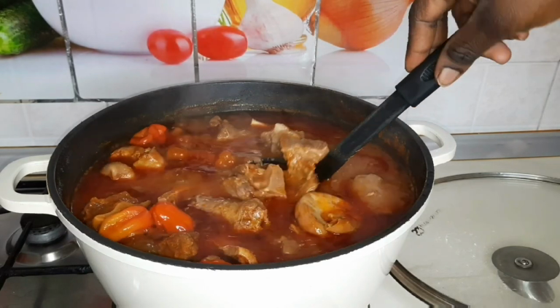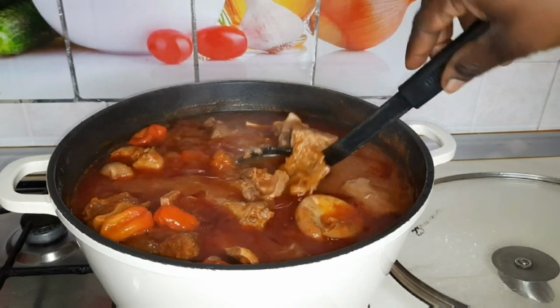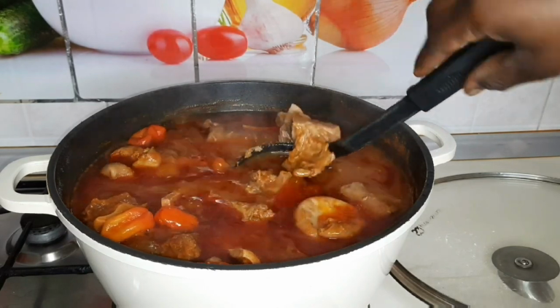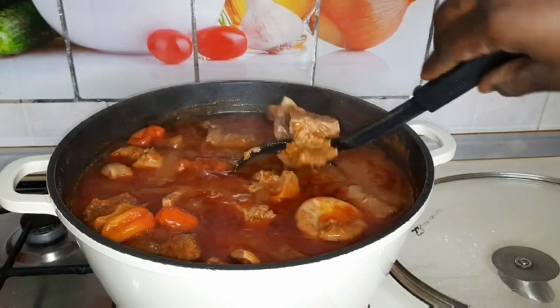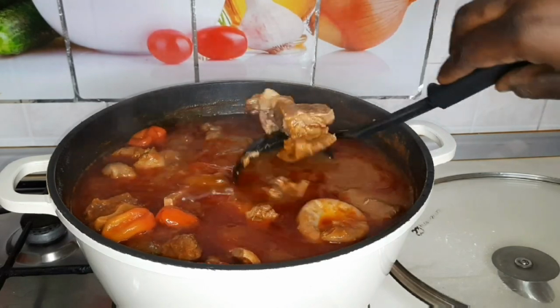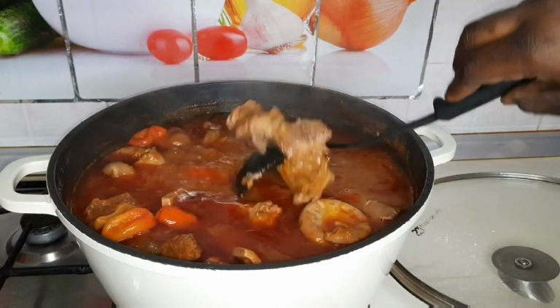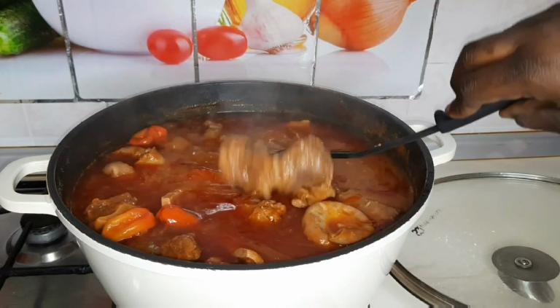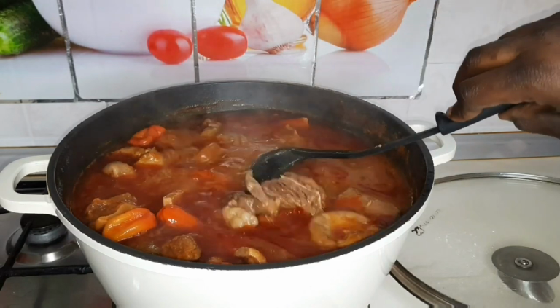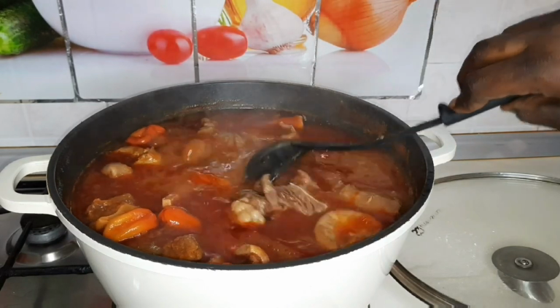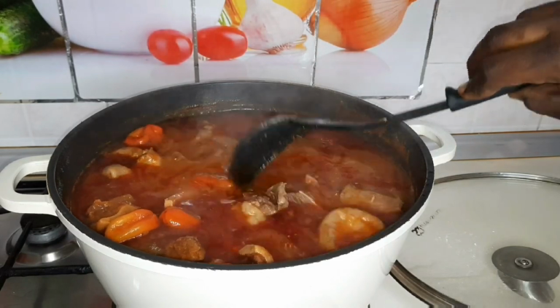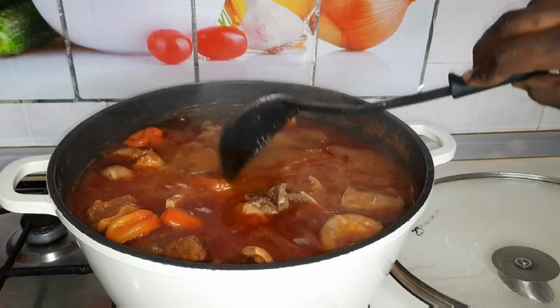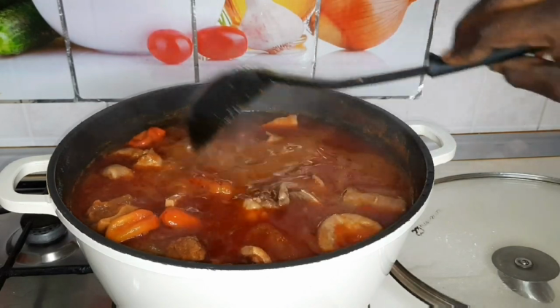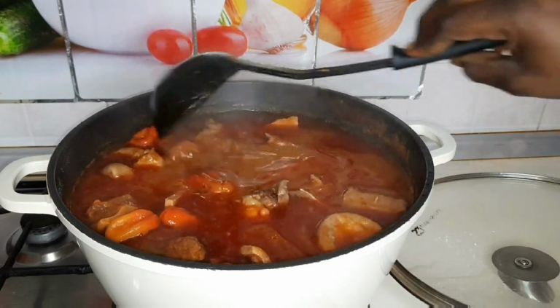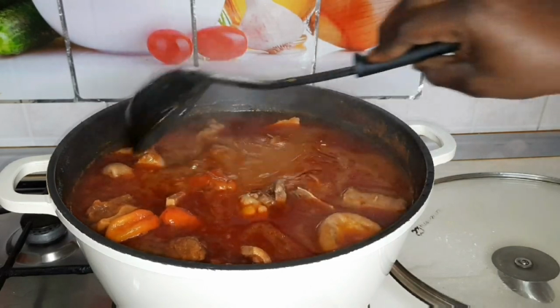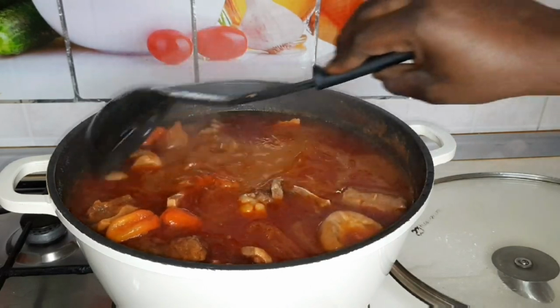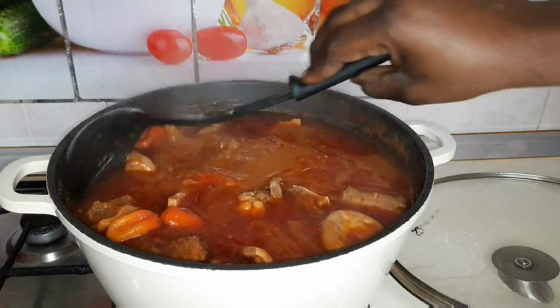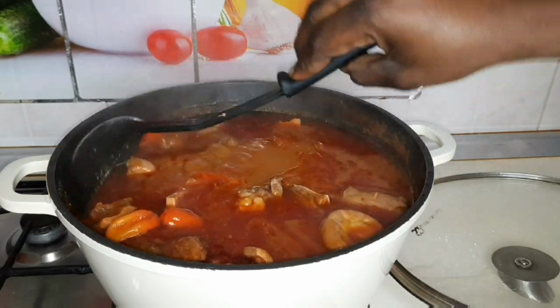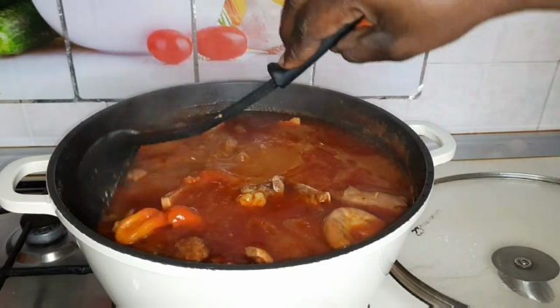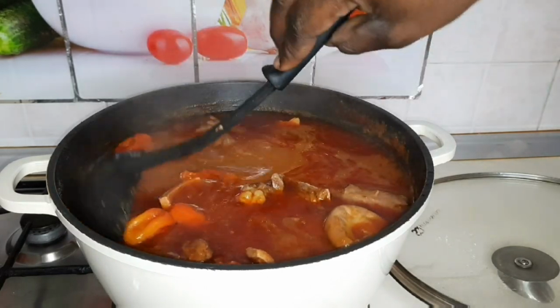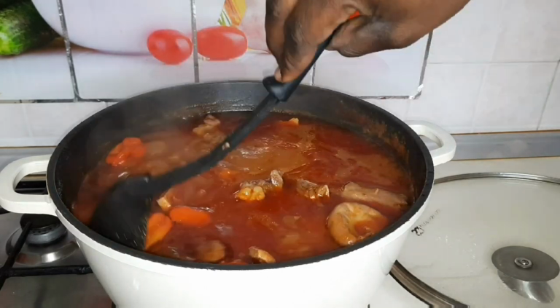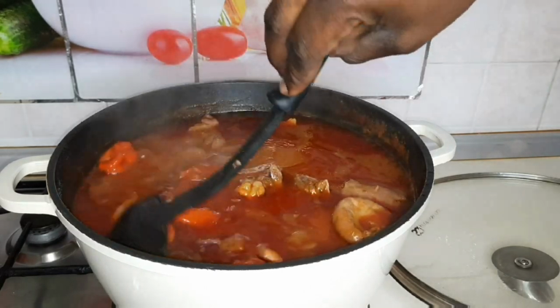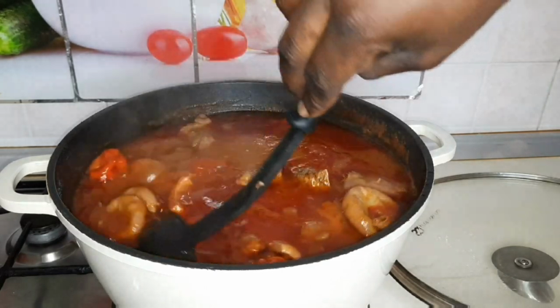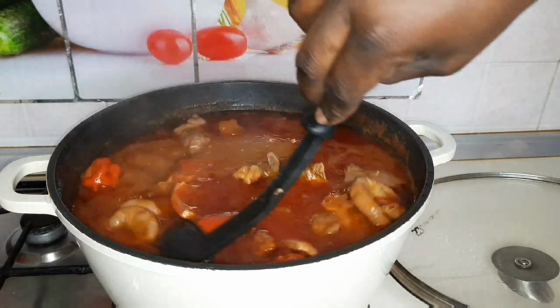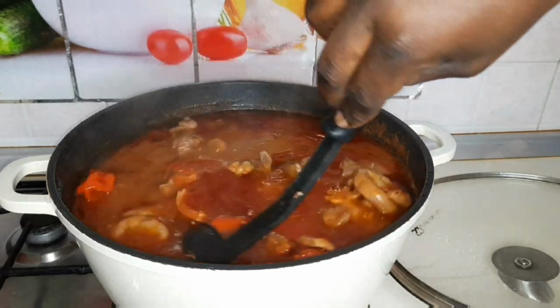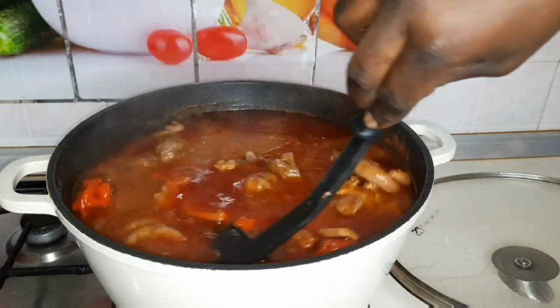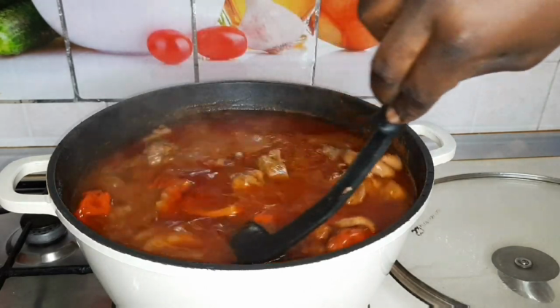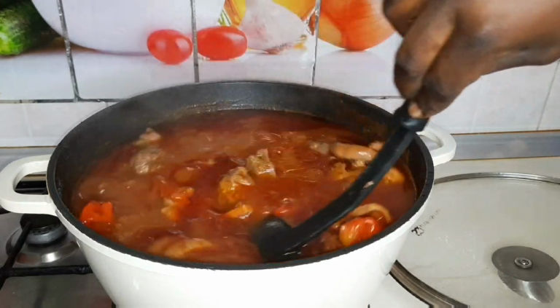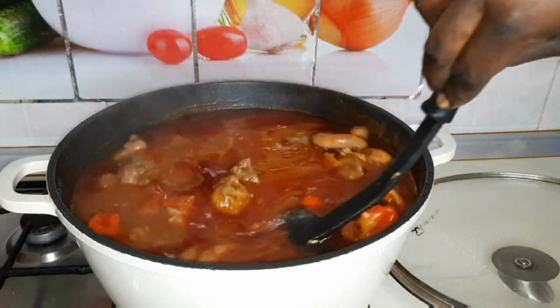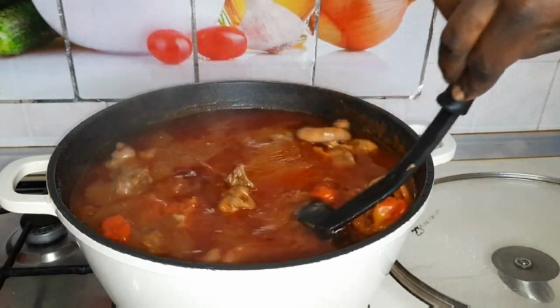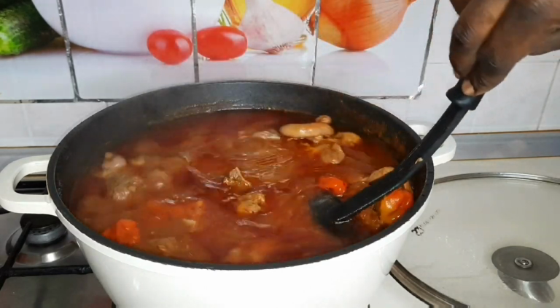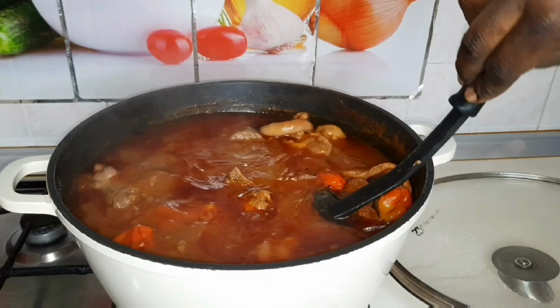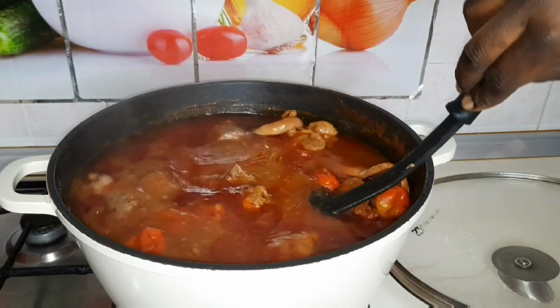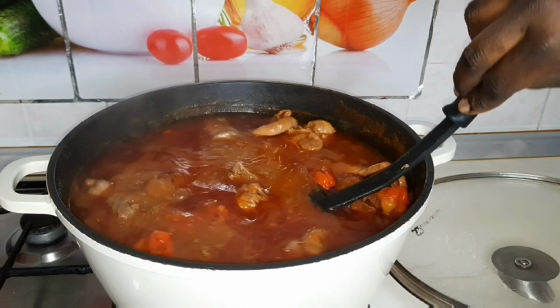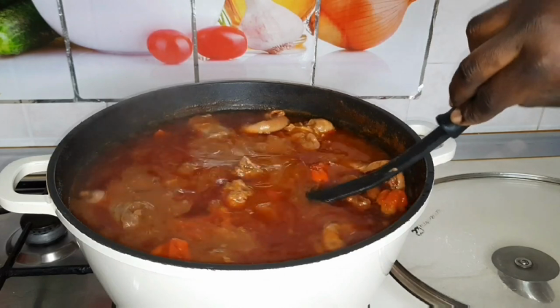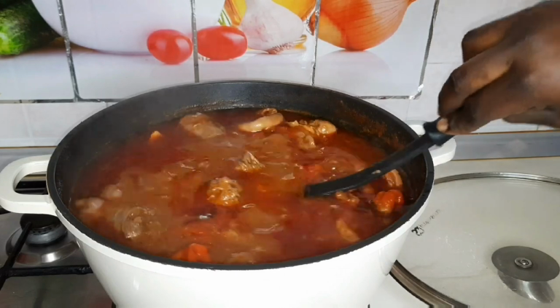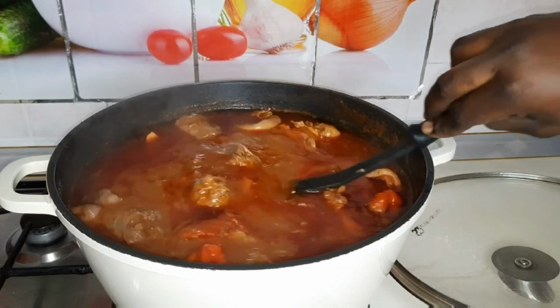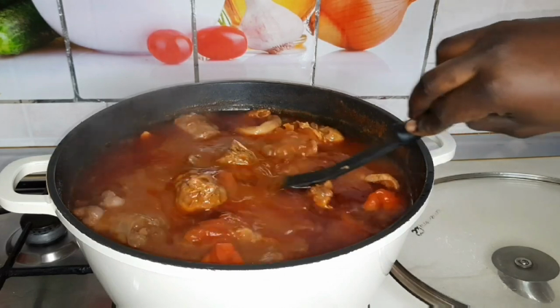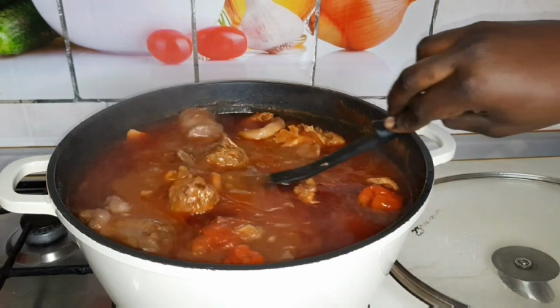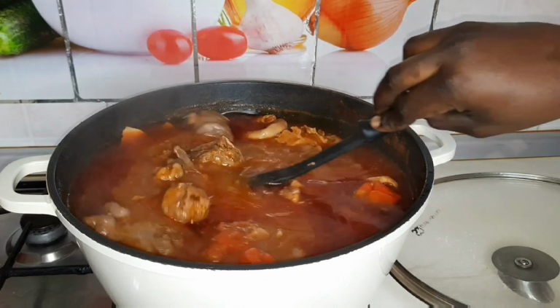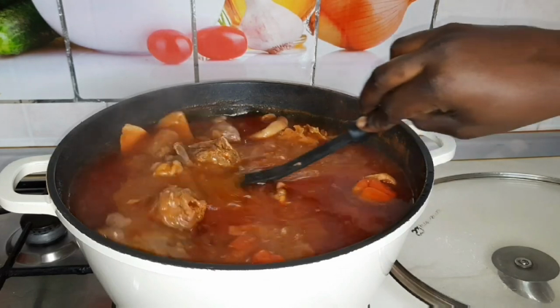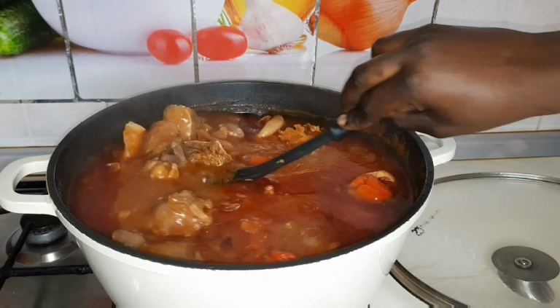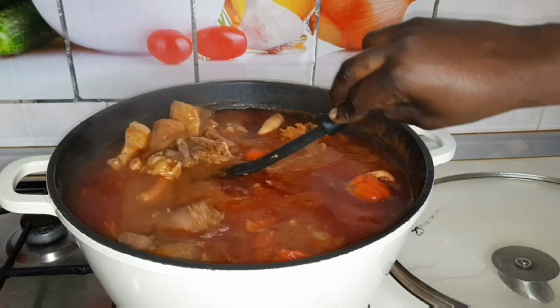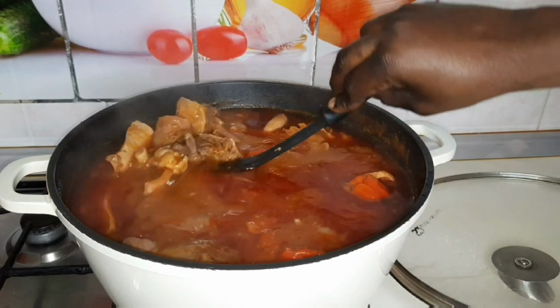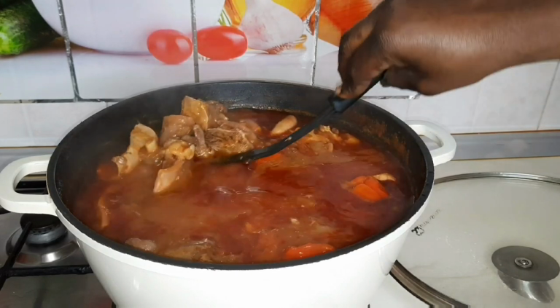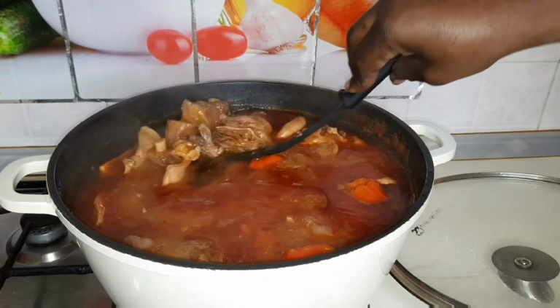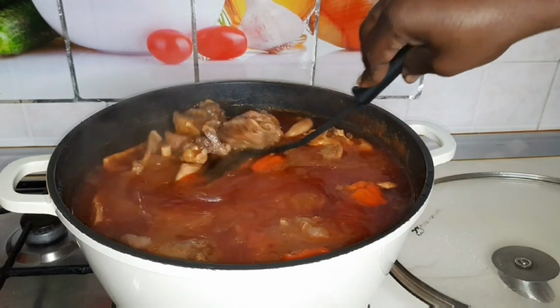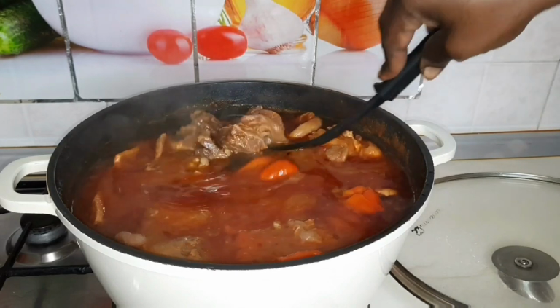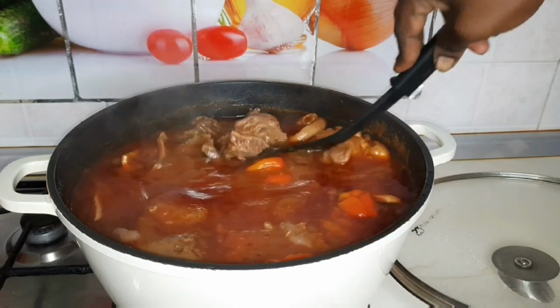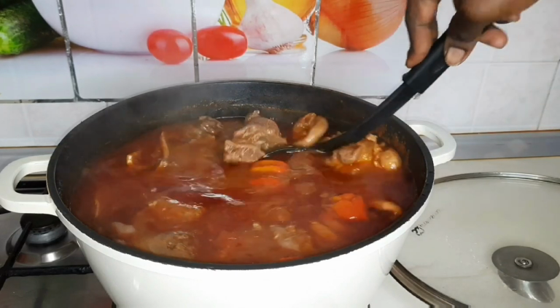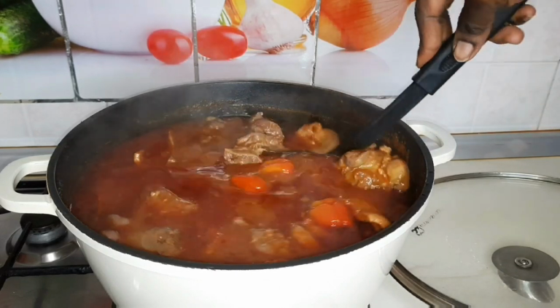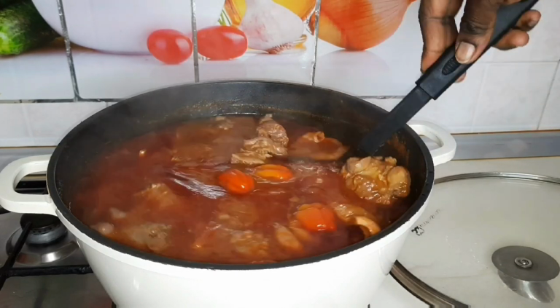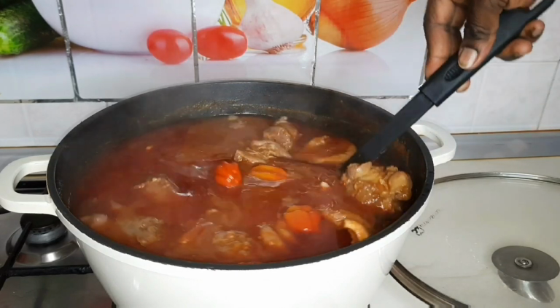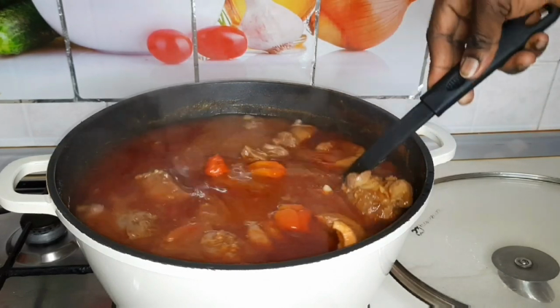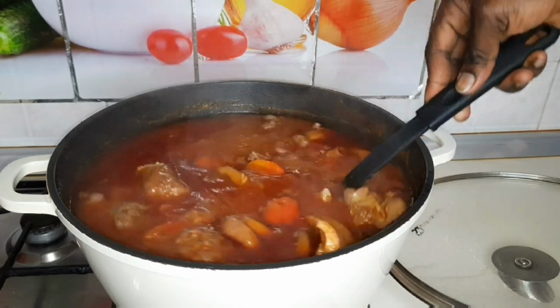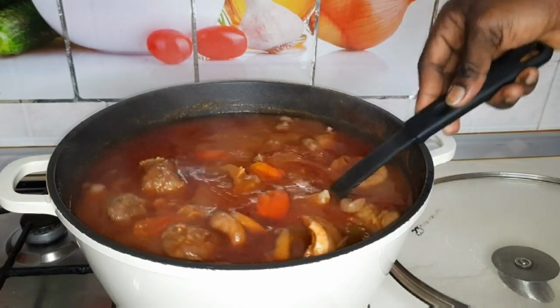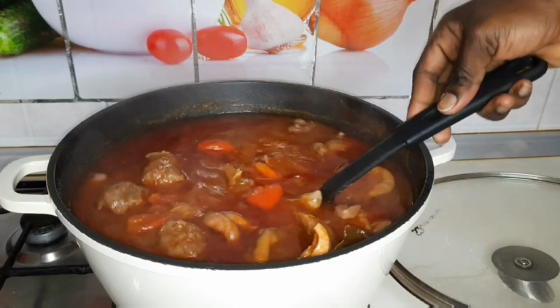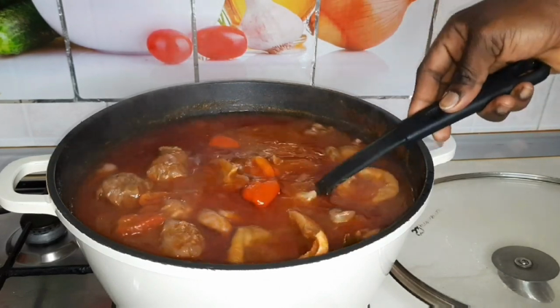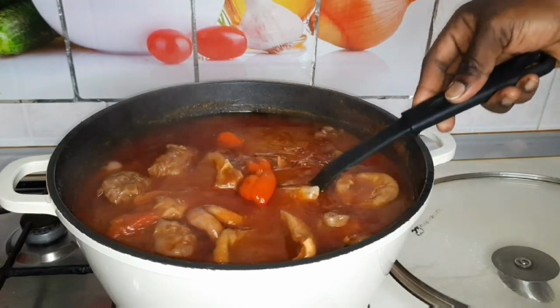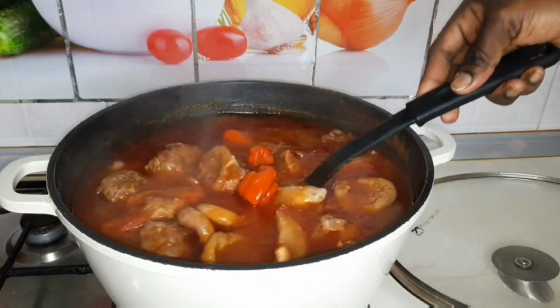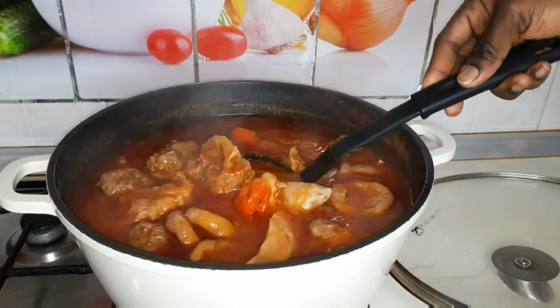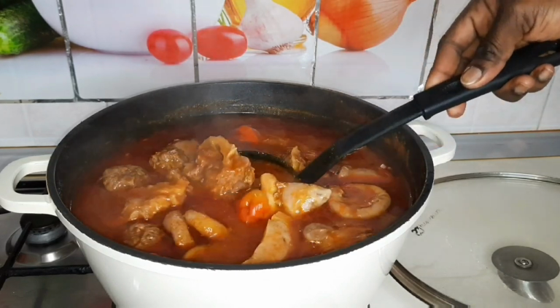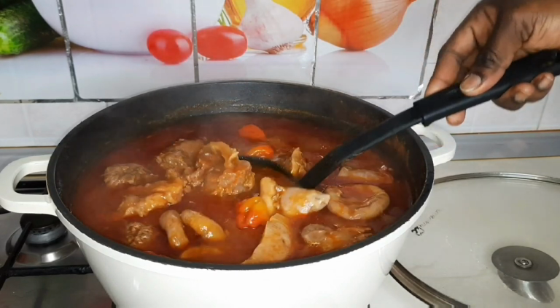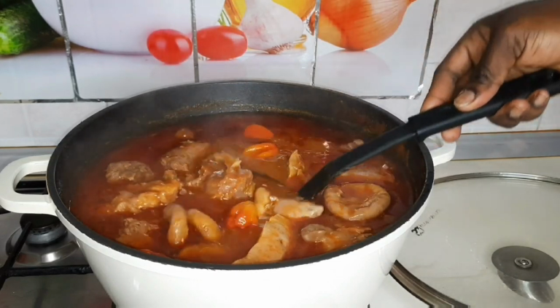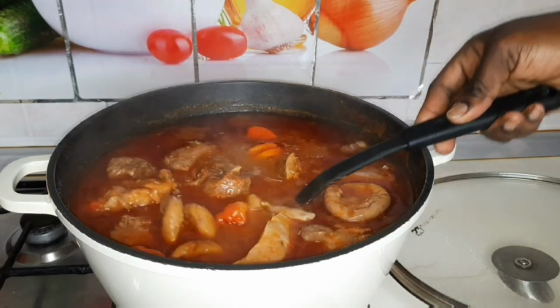I don't want my meat to be too soft — not too soft.